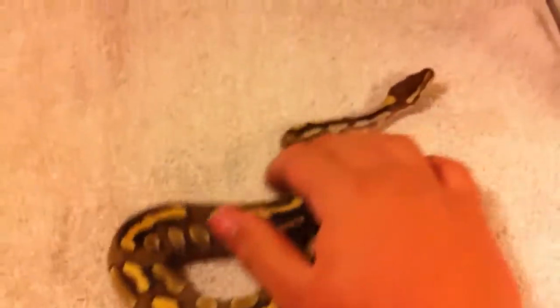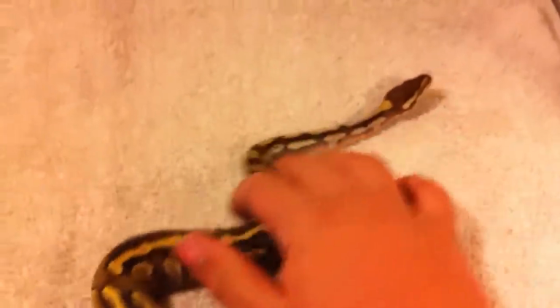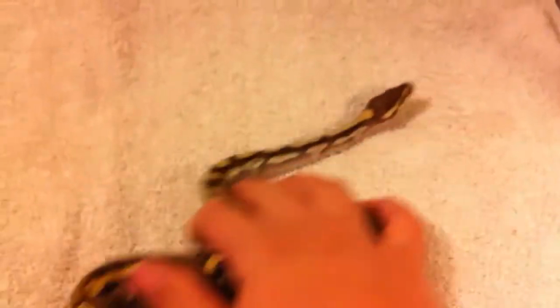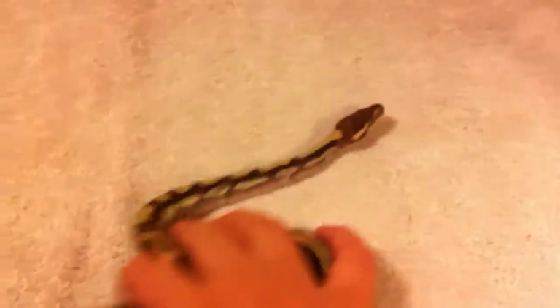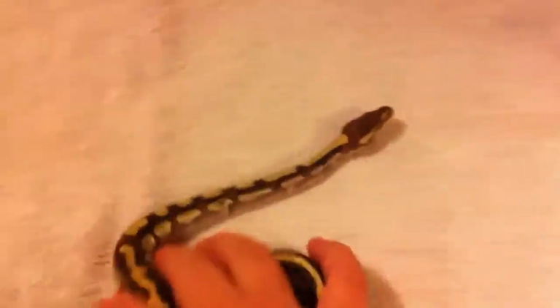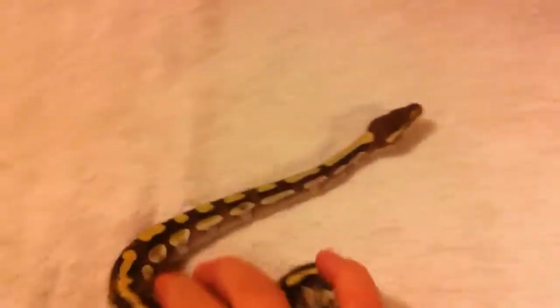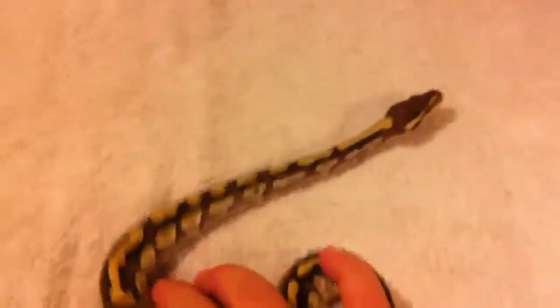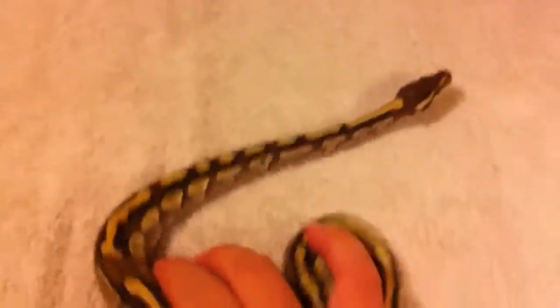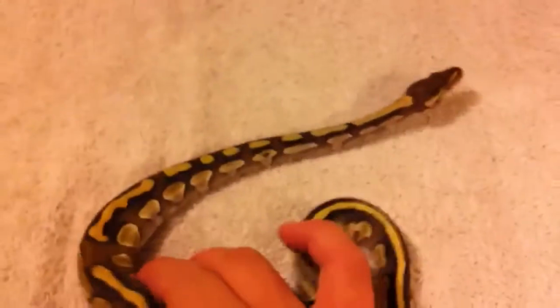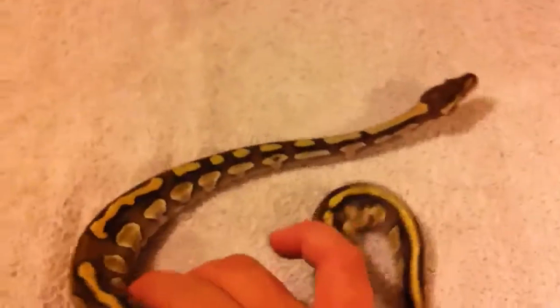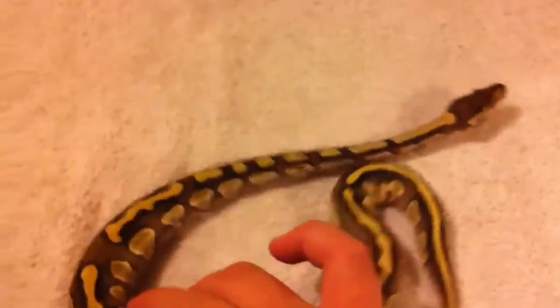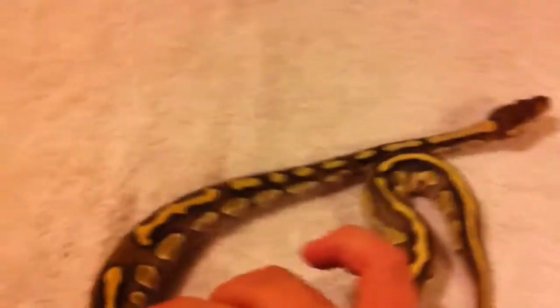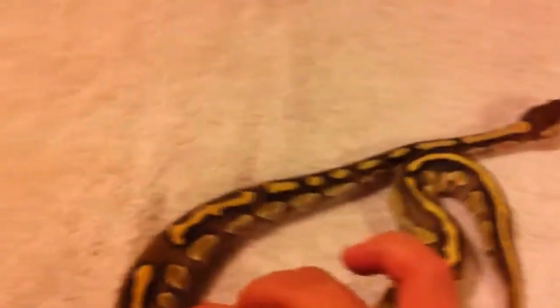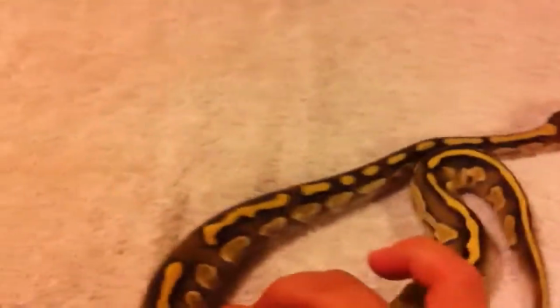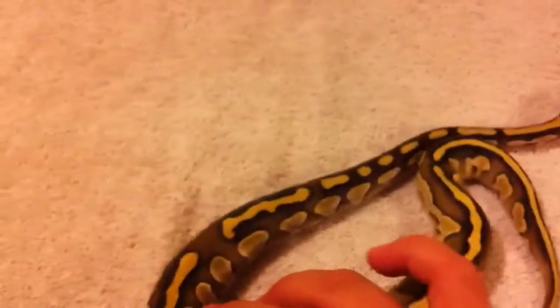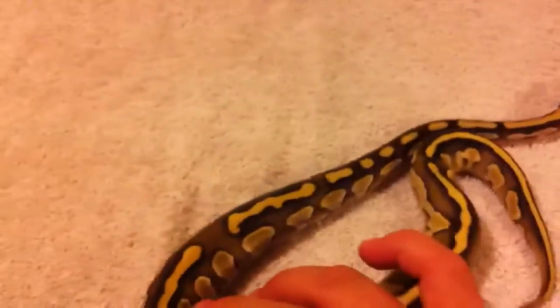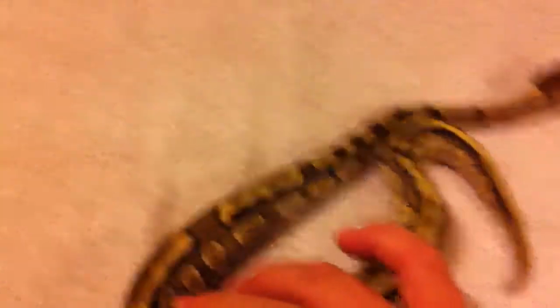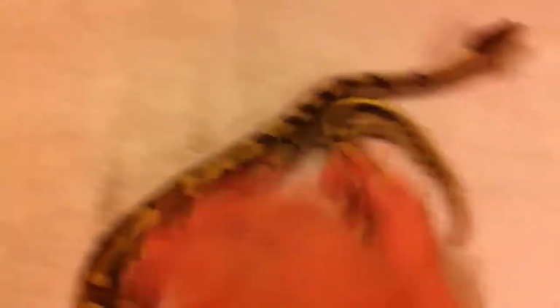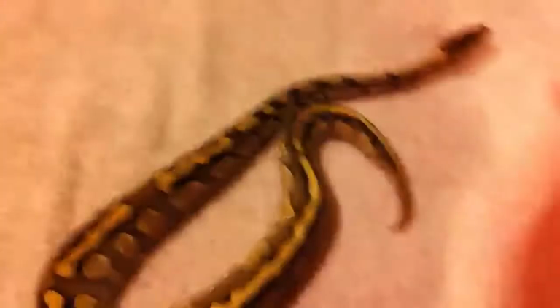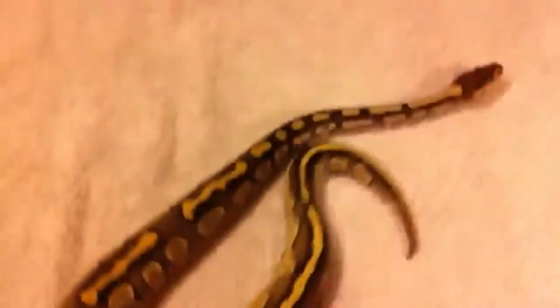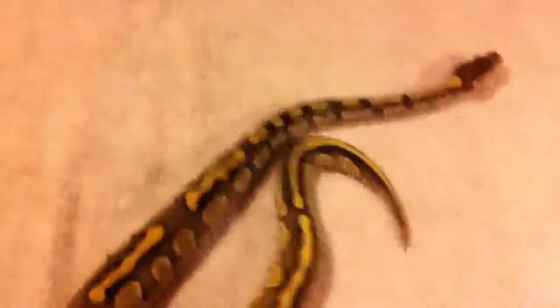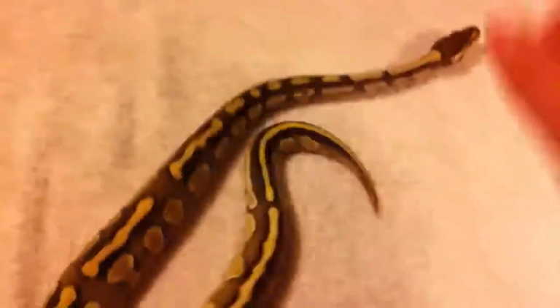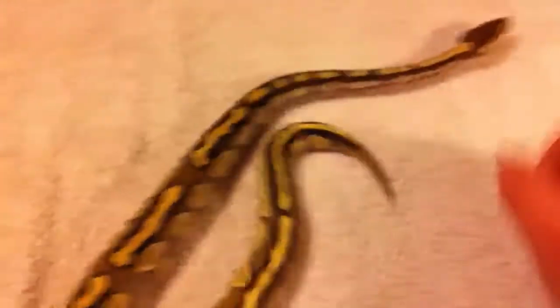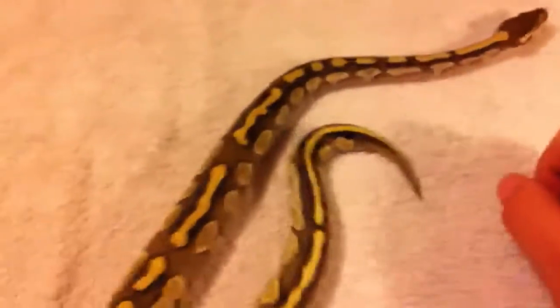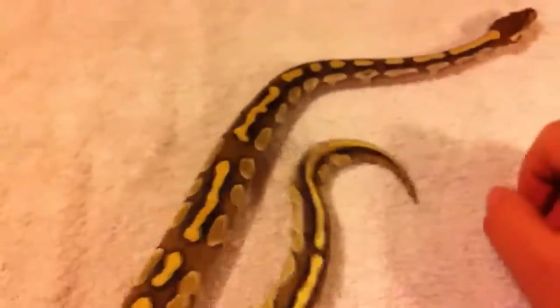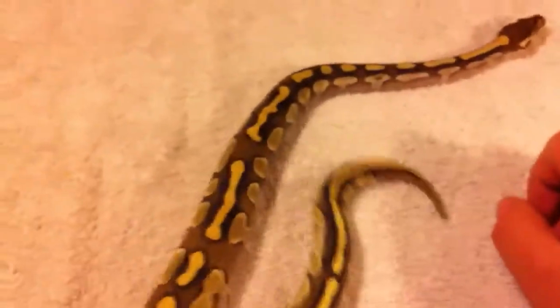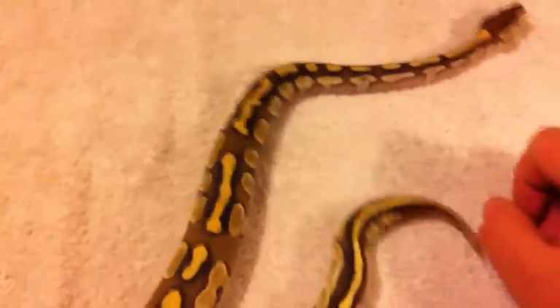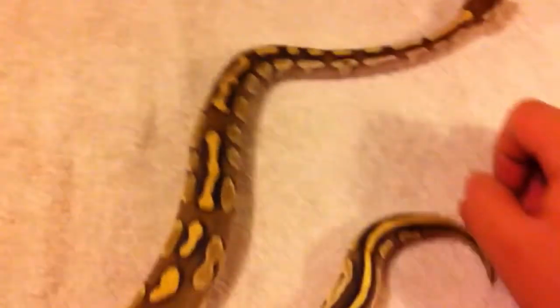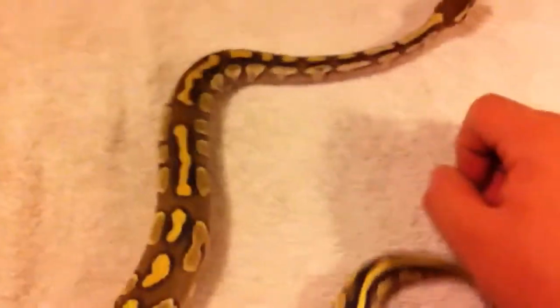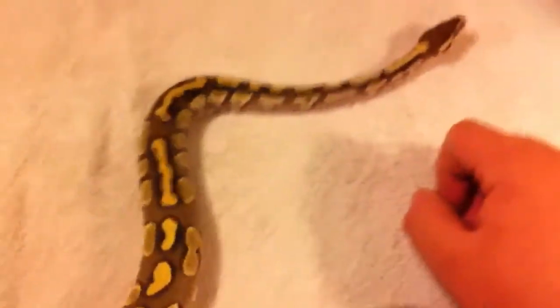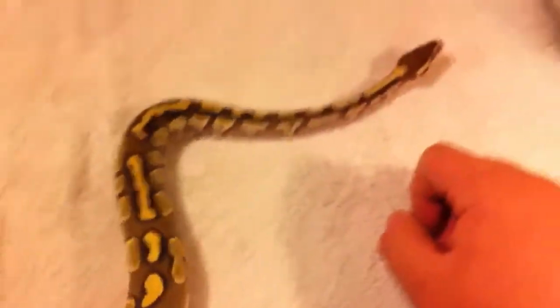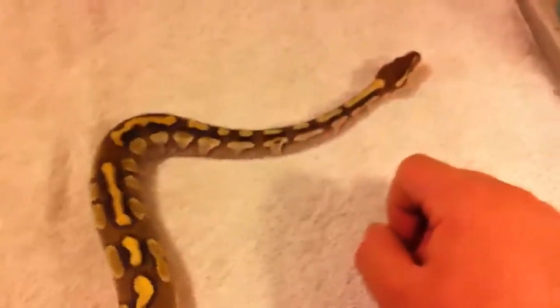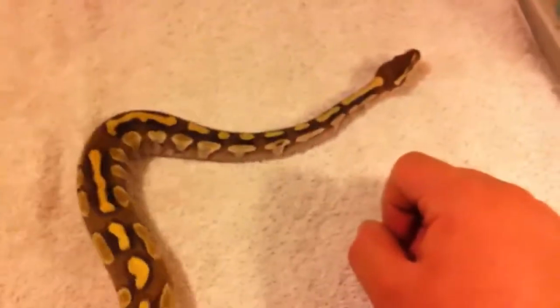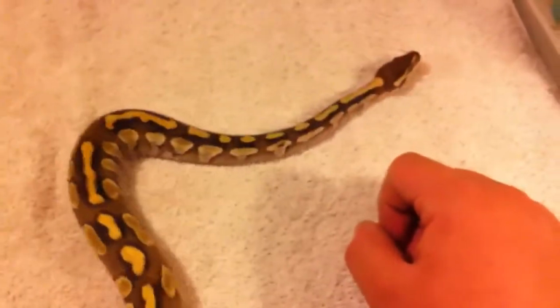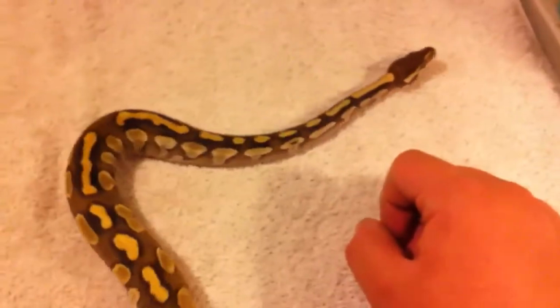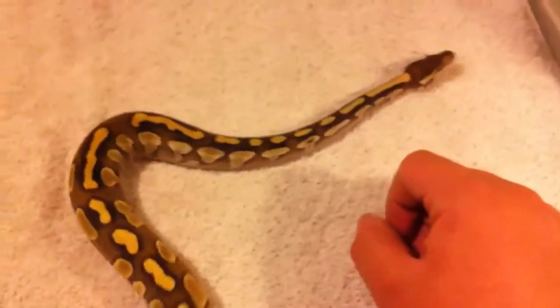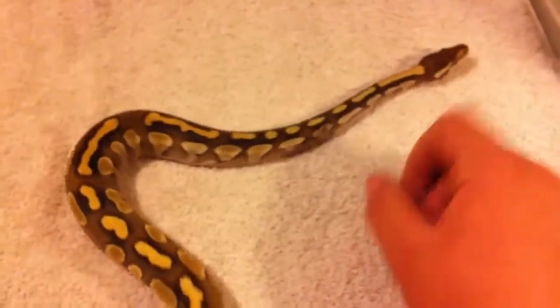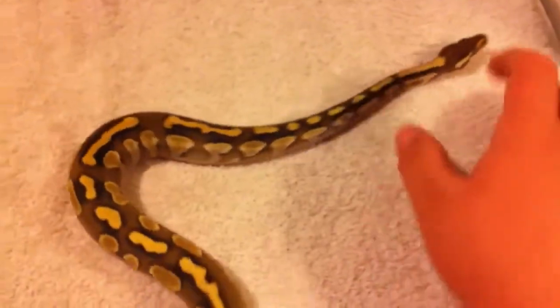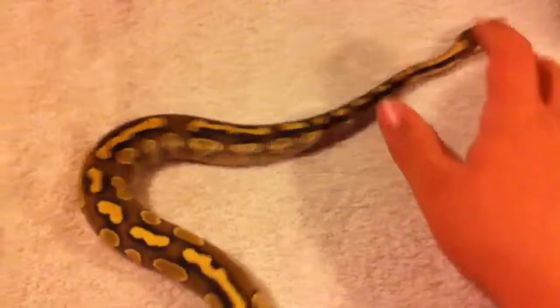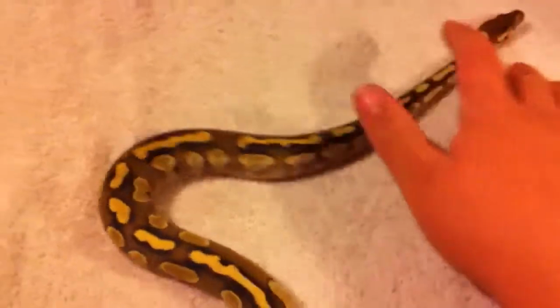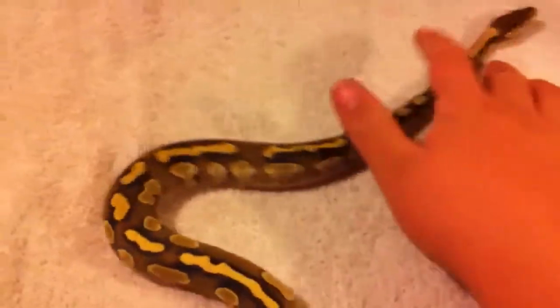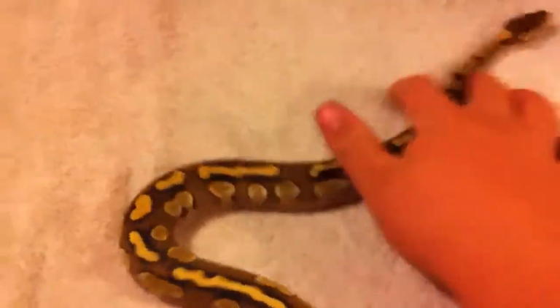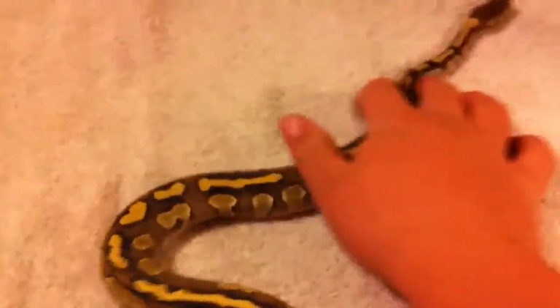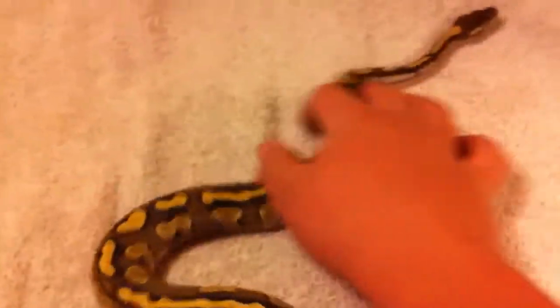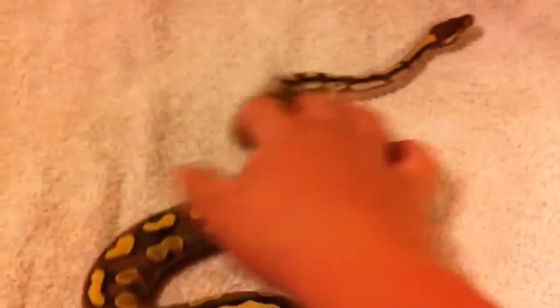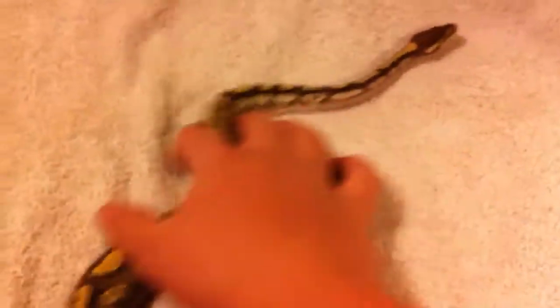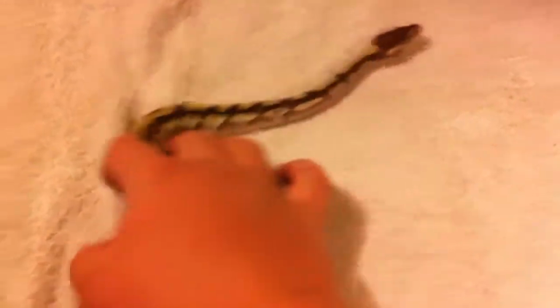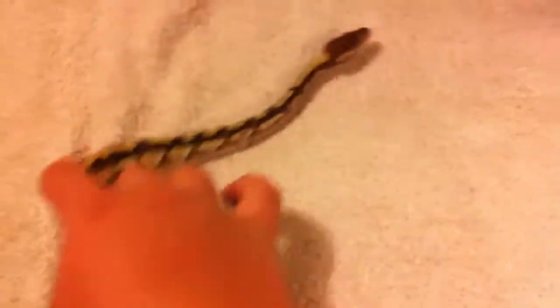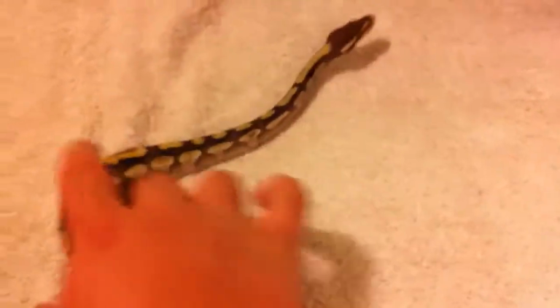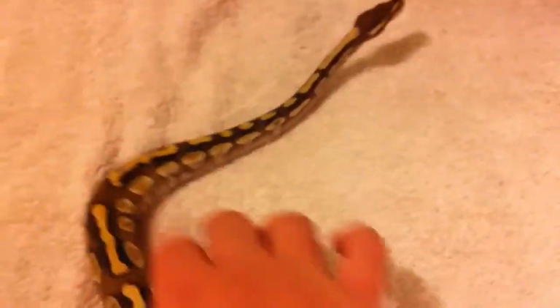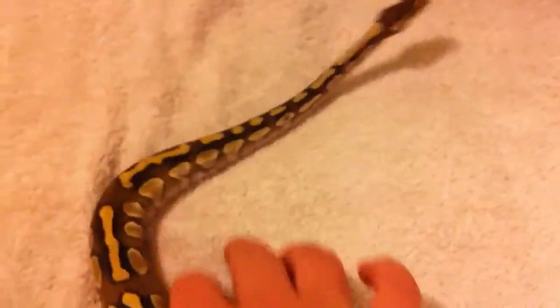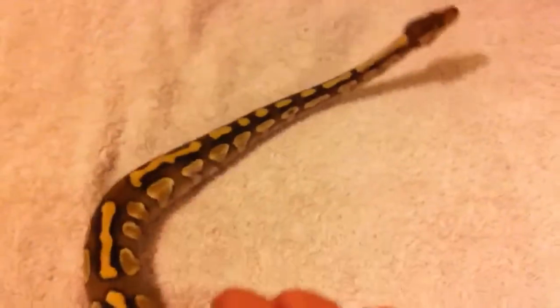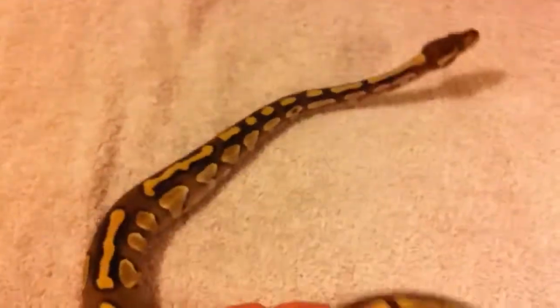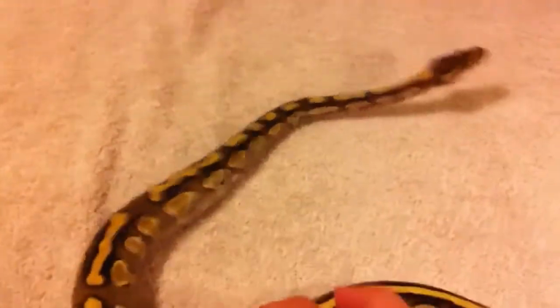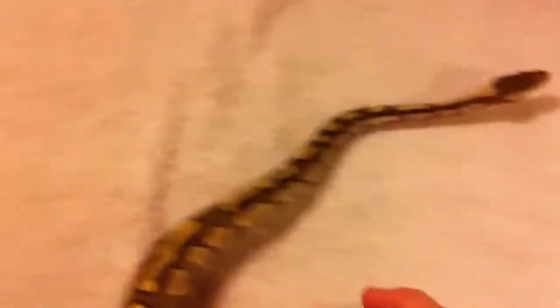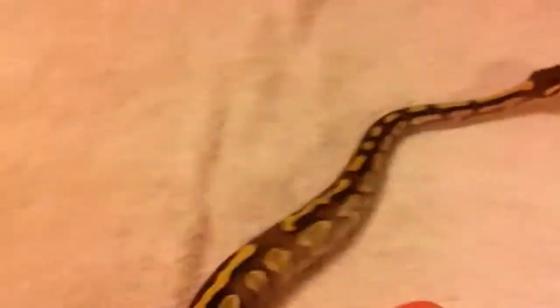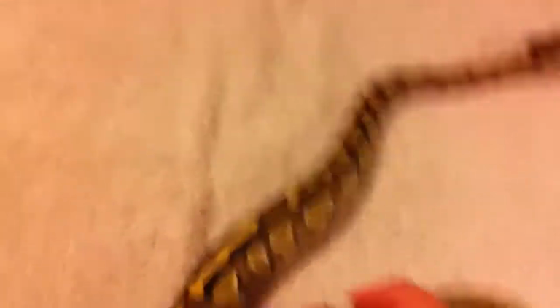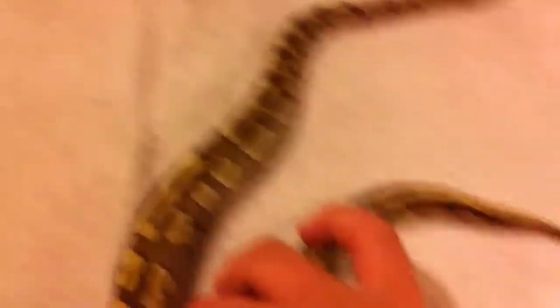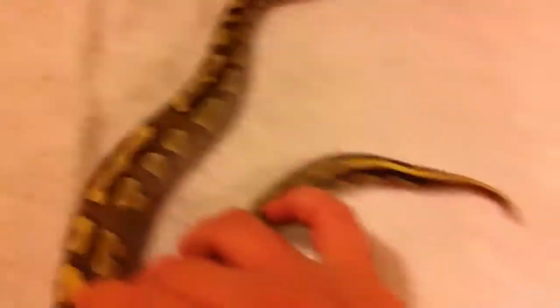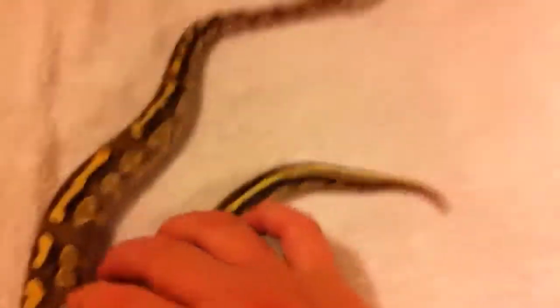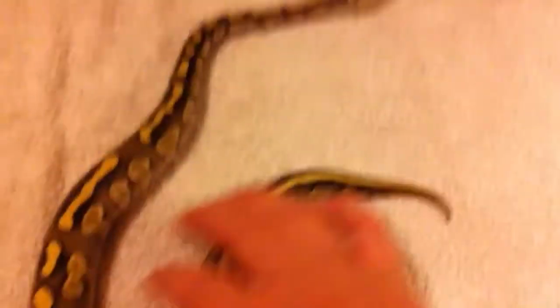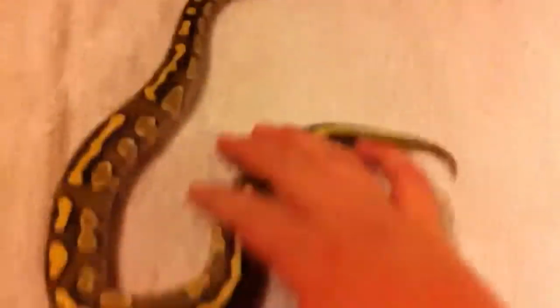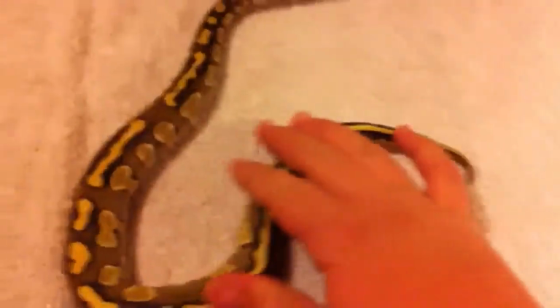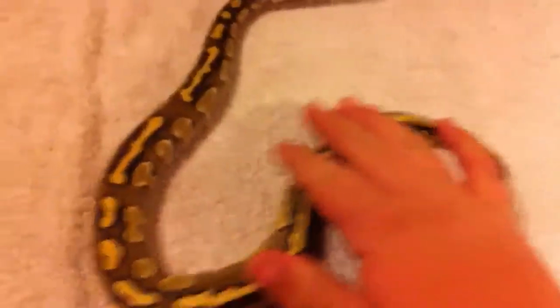Hey guys, it's AJ Unboxing. So this is another ball python morph update. It's my male butter. He's around 200 grams.